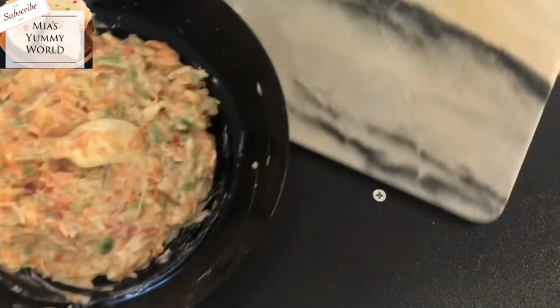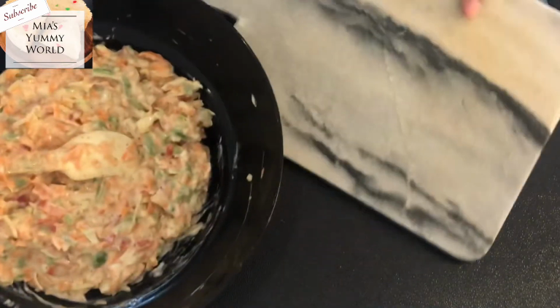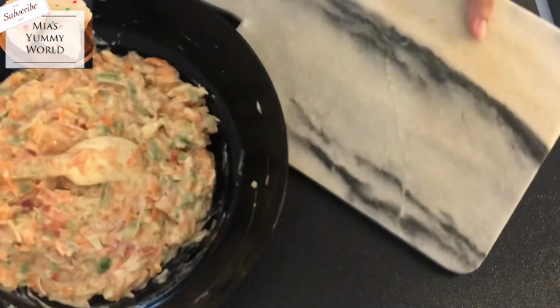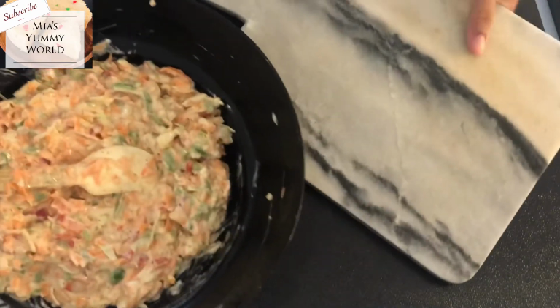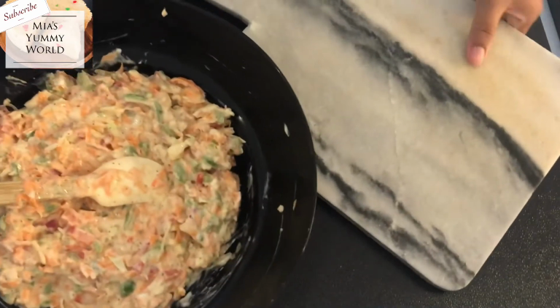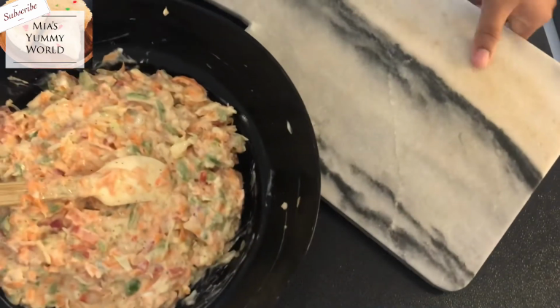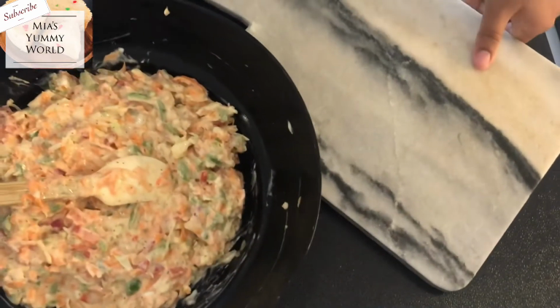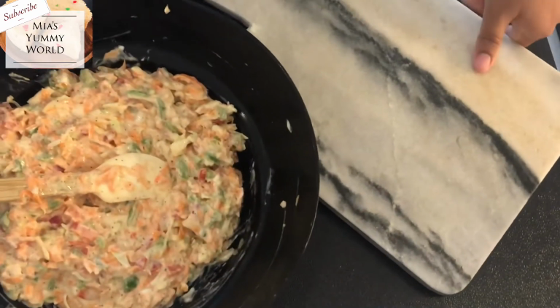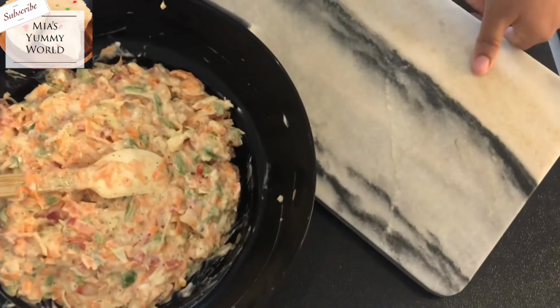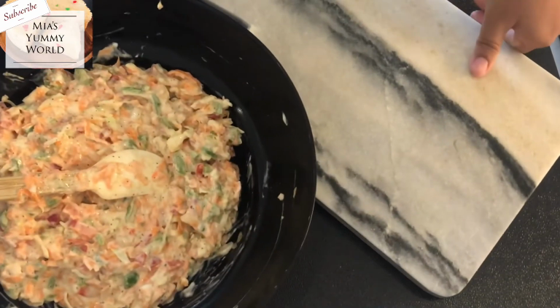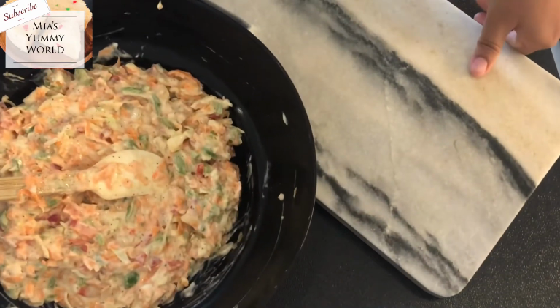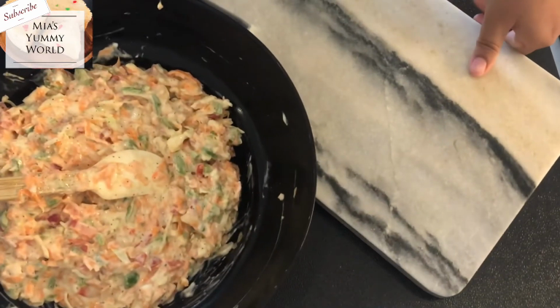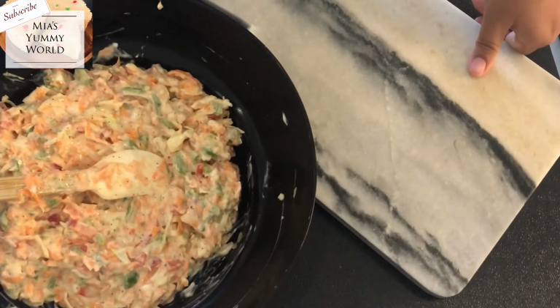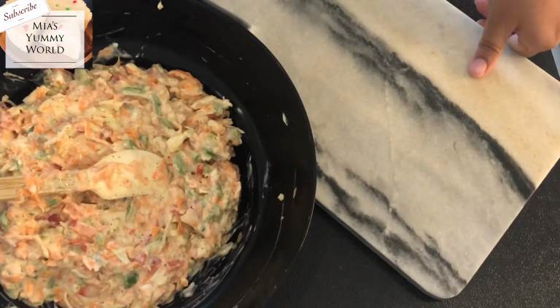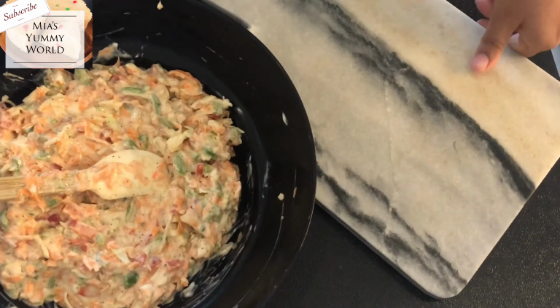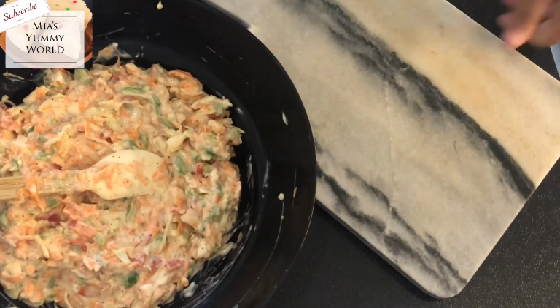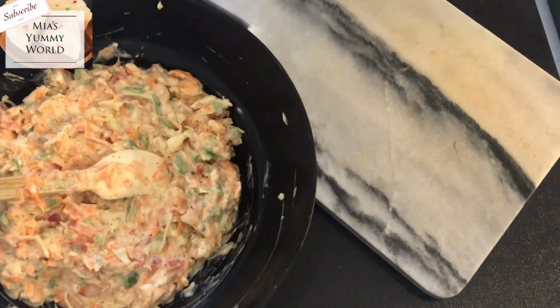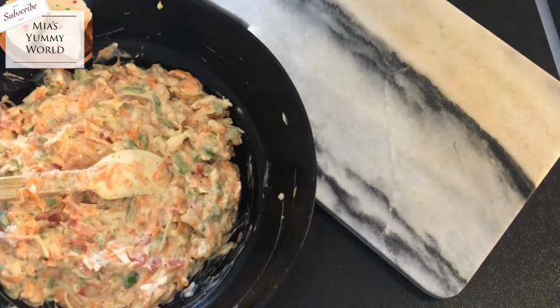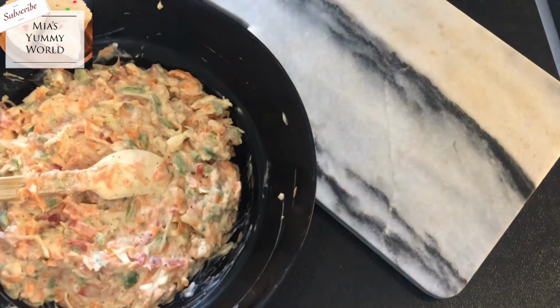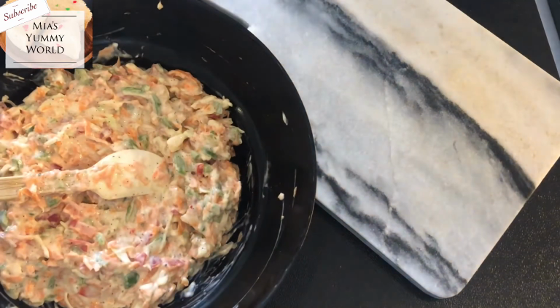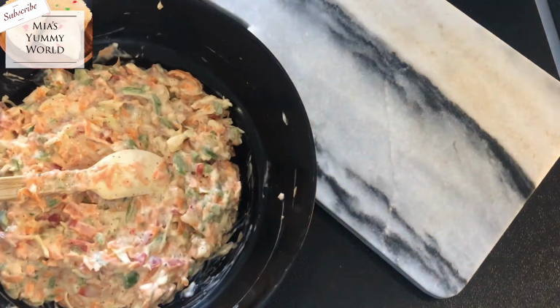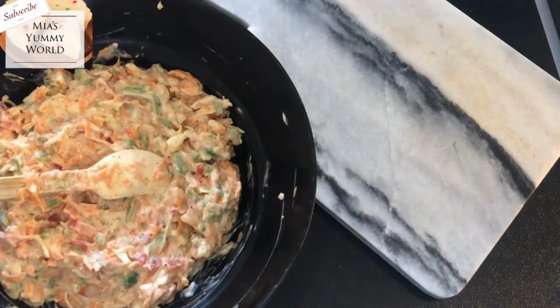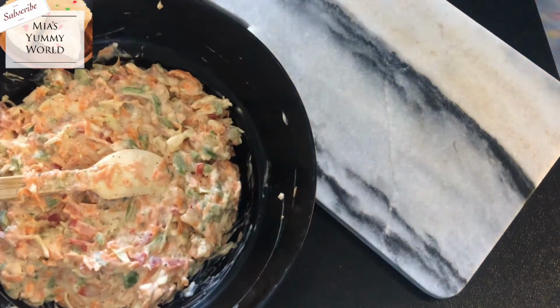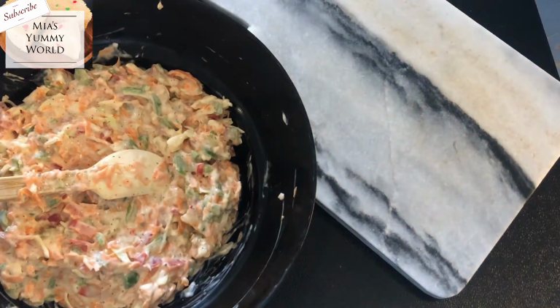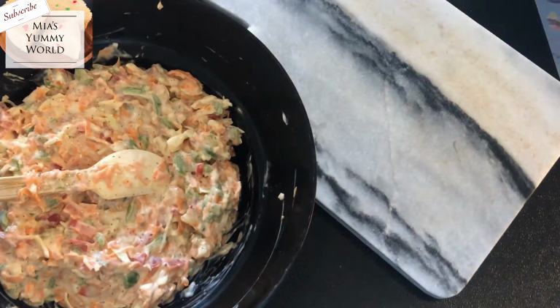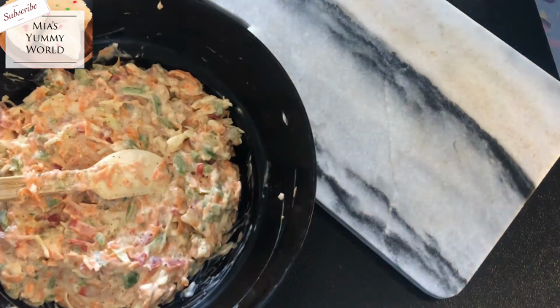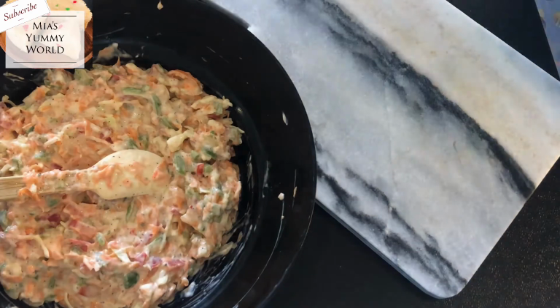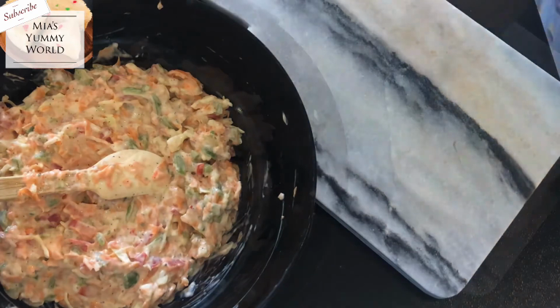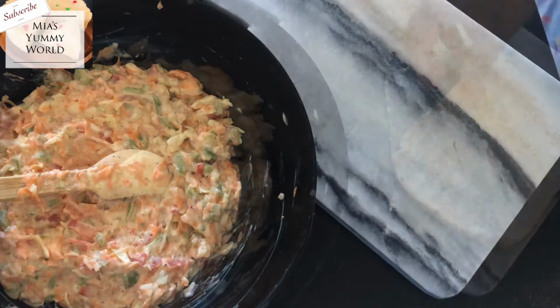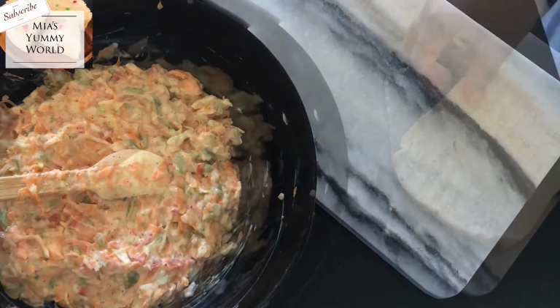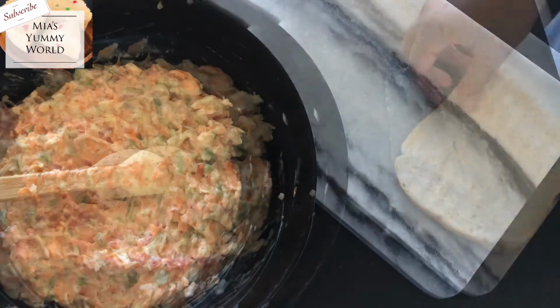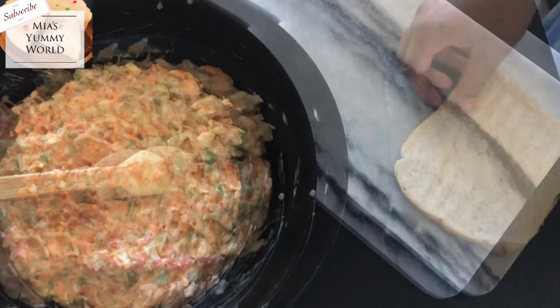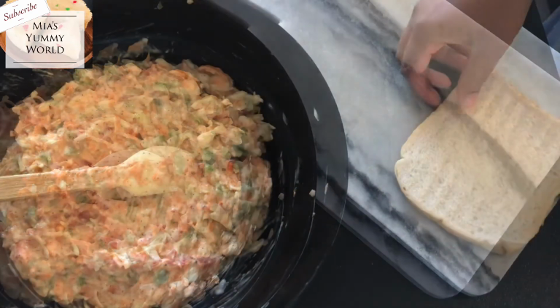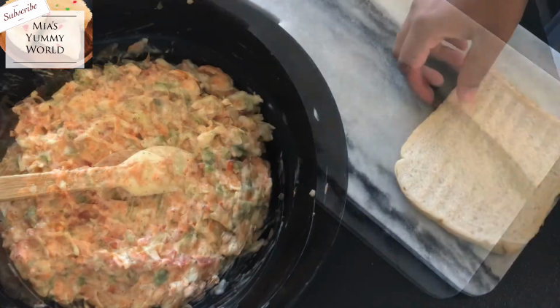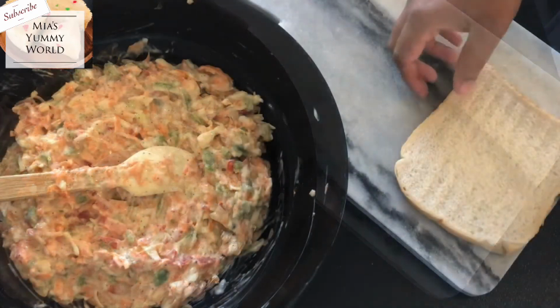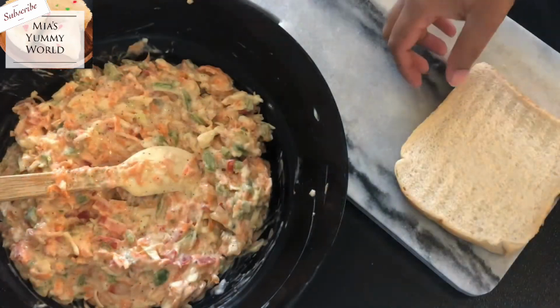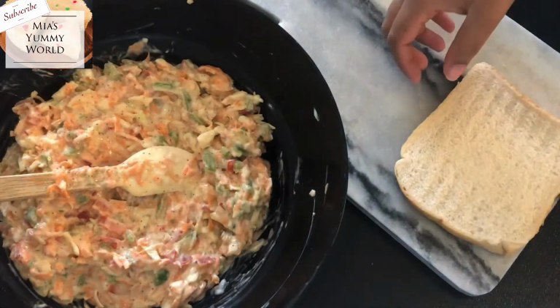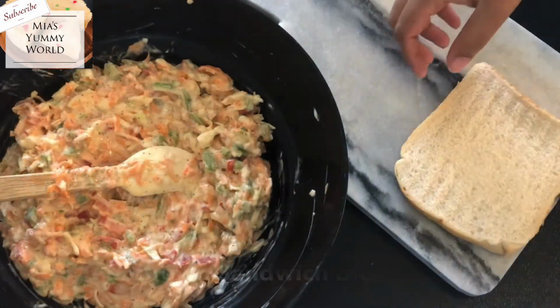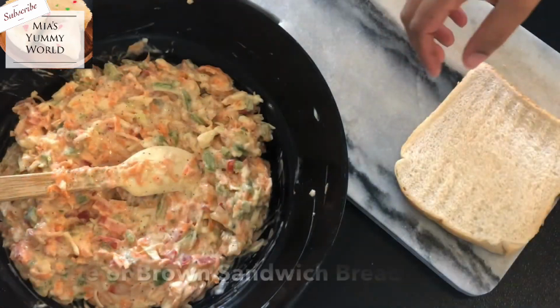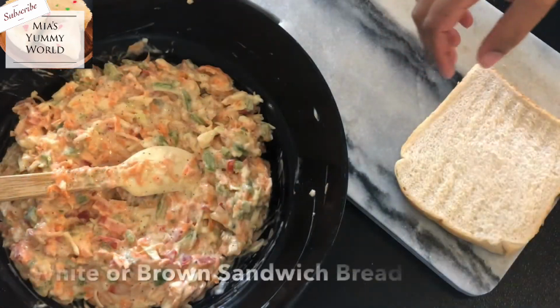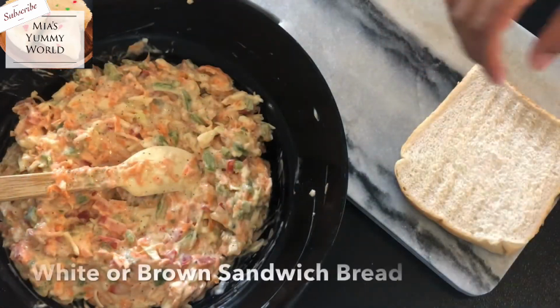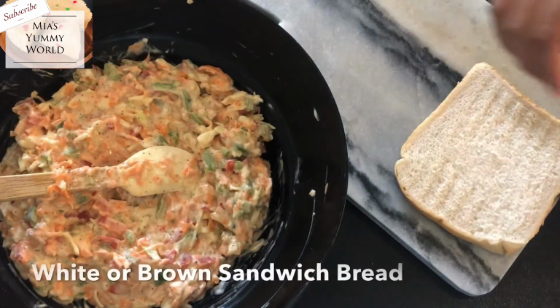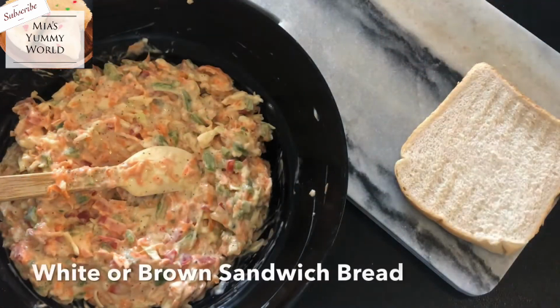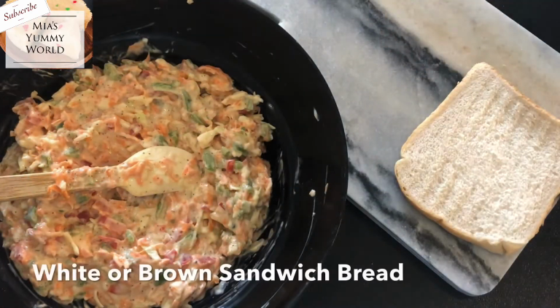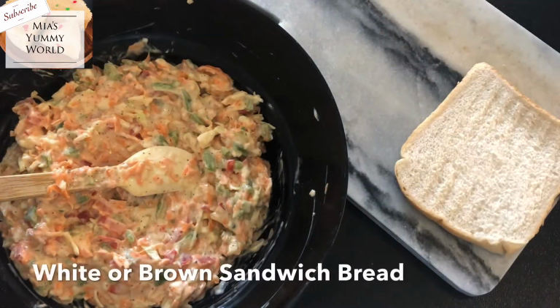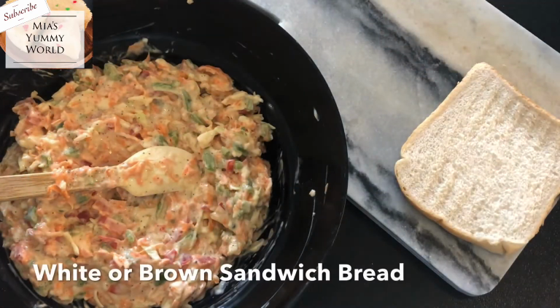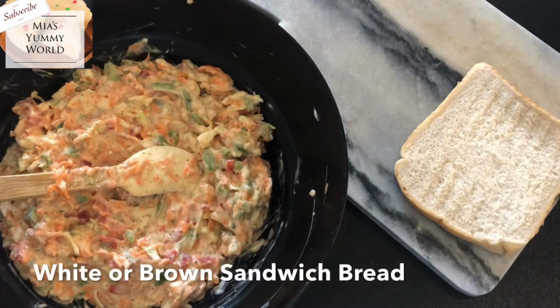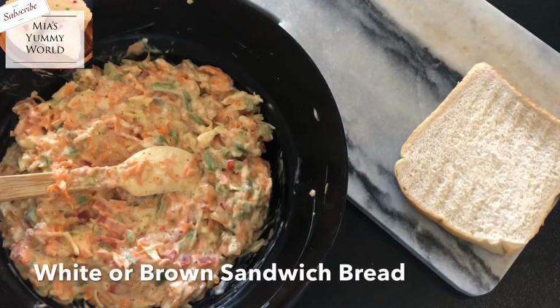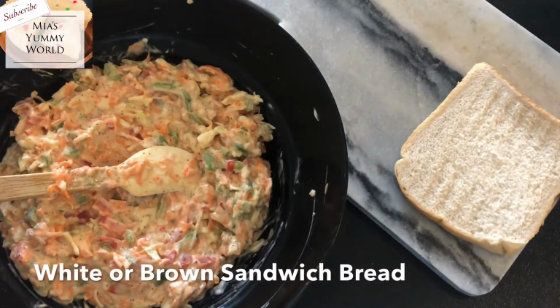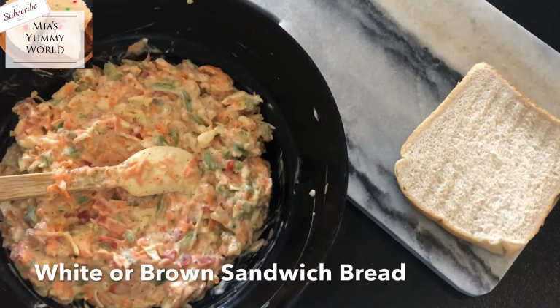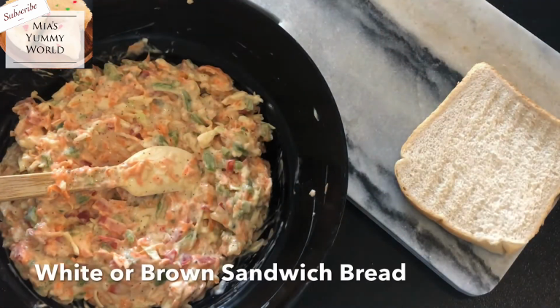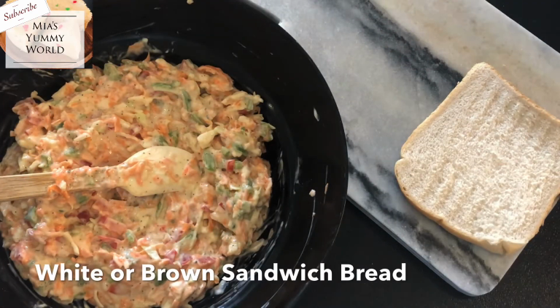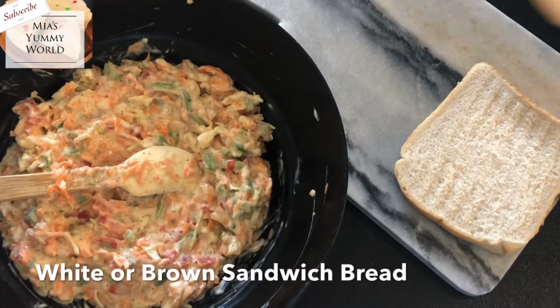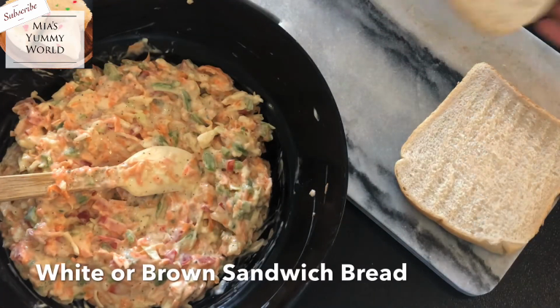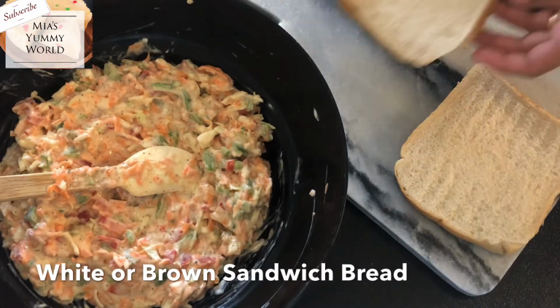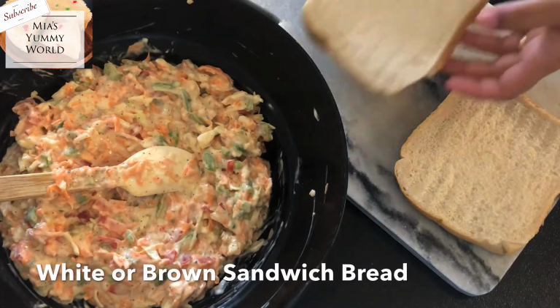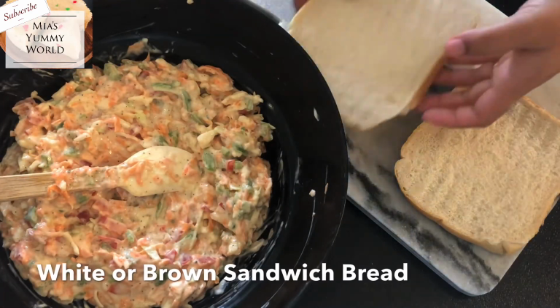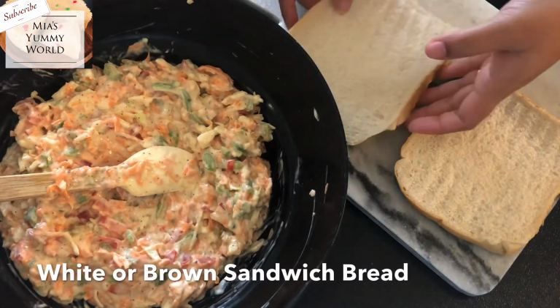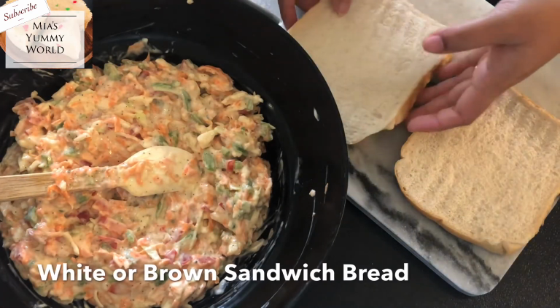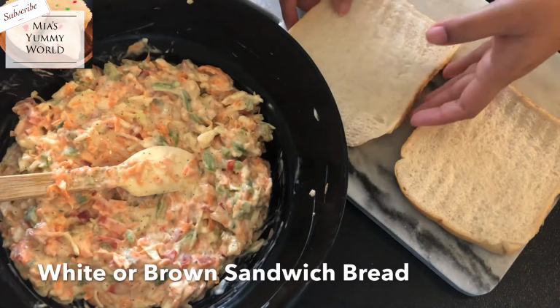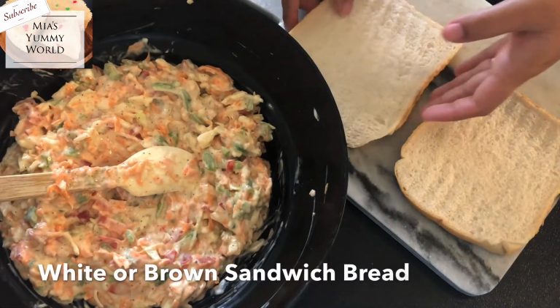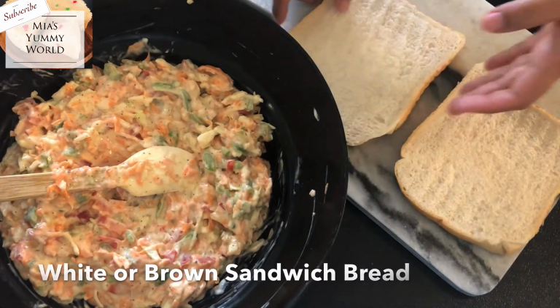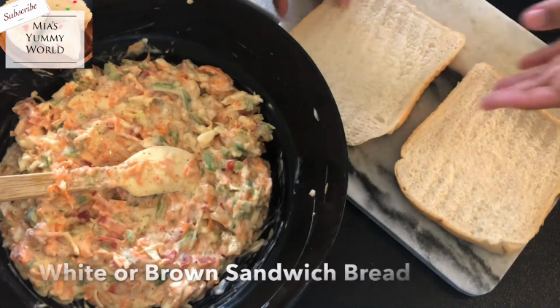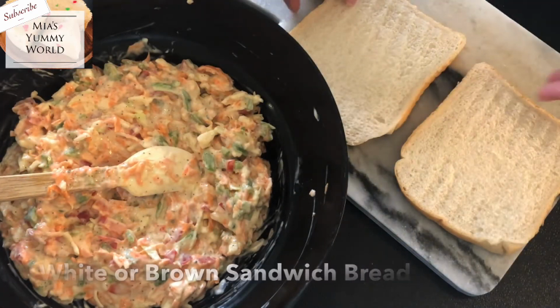Now take the bread of your choice. You can use white, brown, seeded or oats bread — whichever you like.